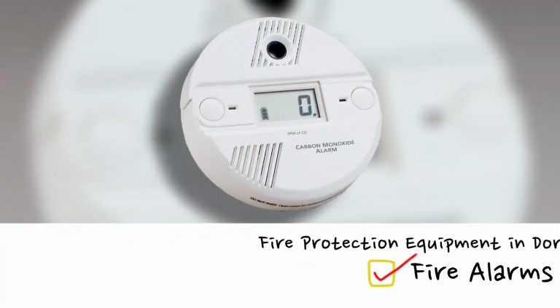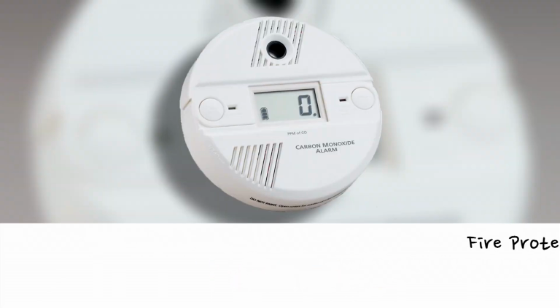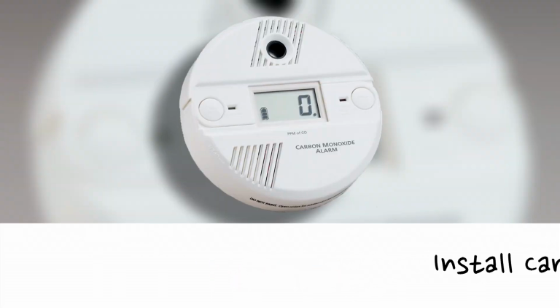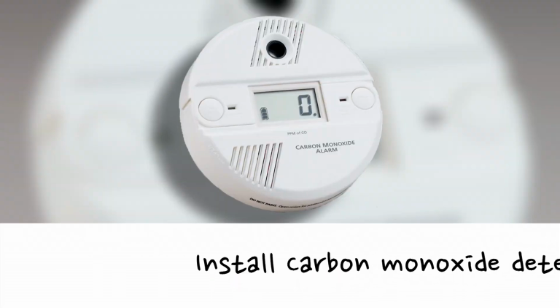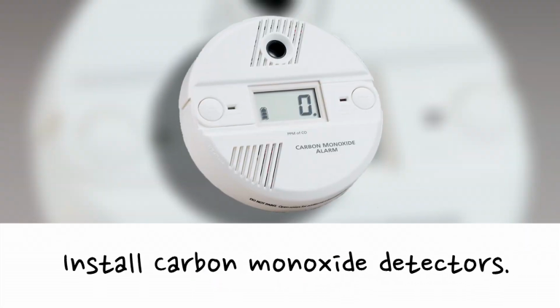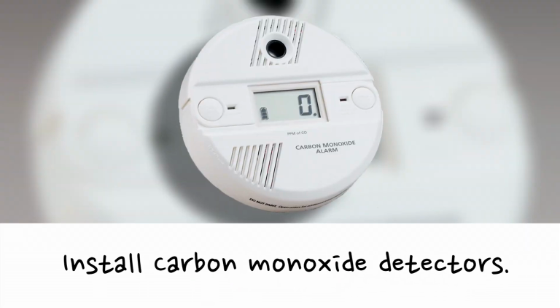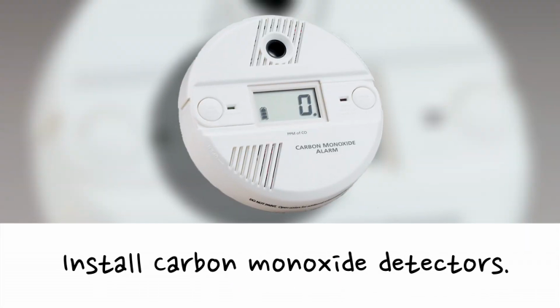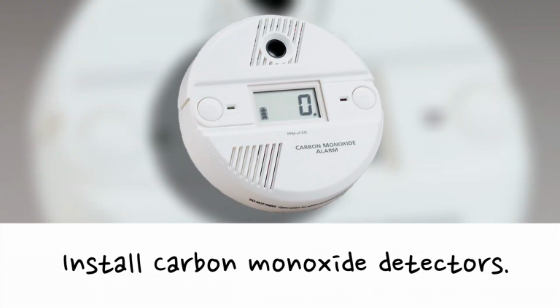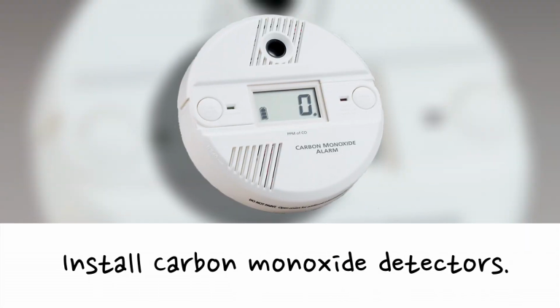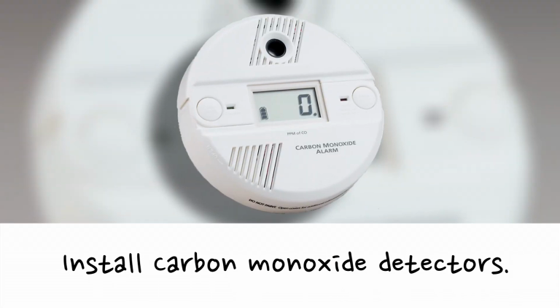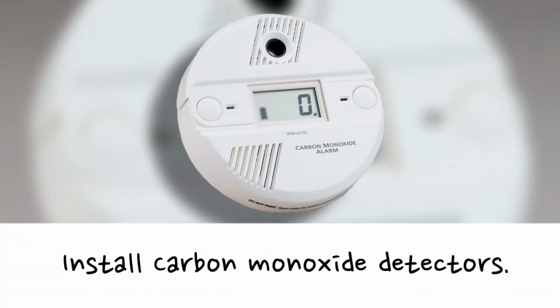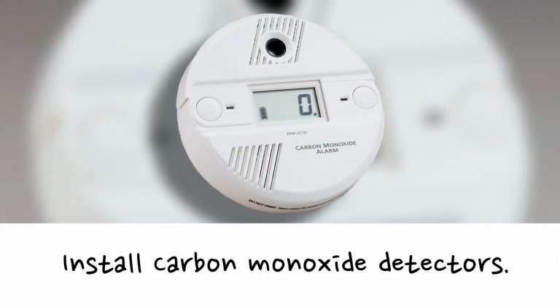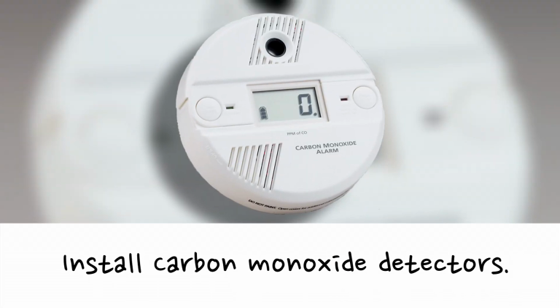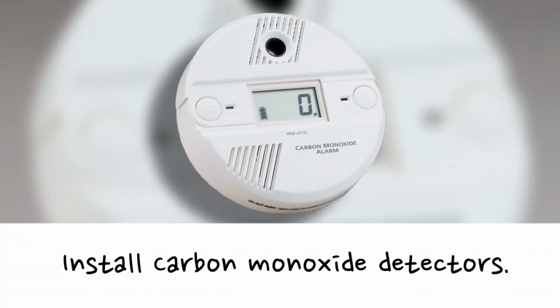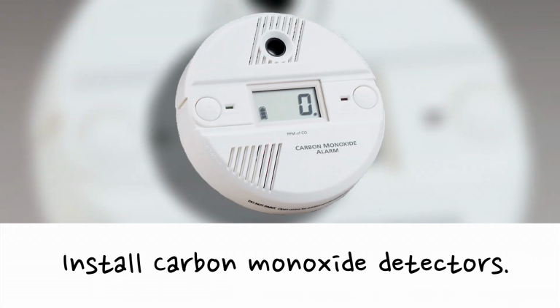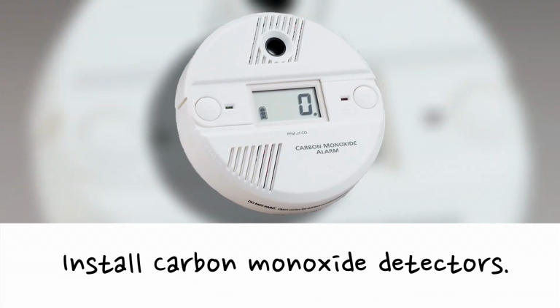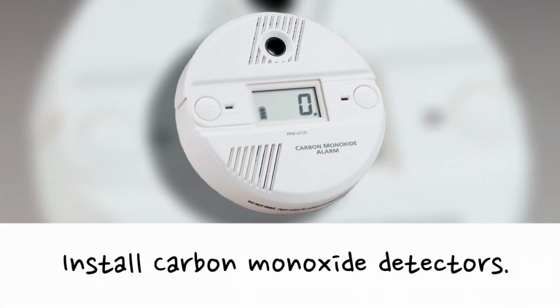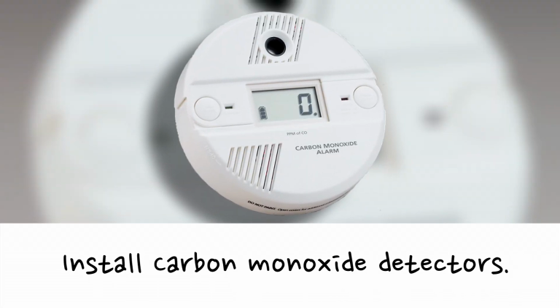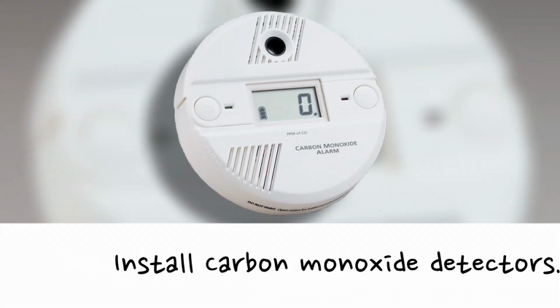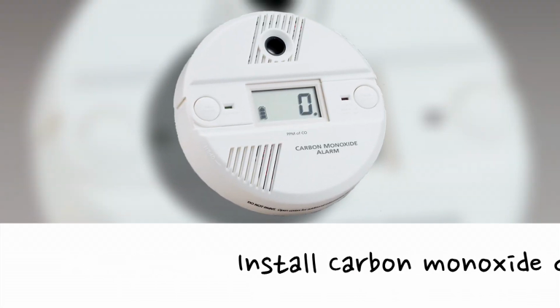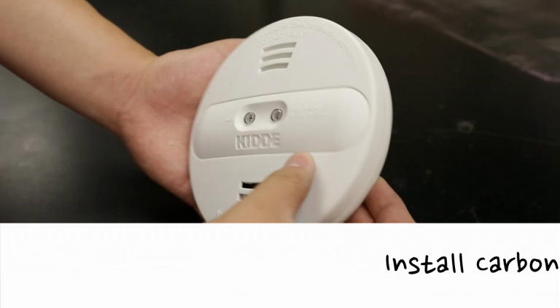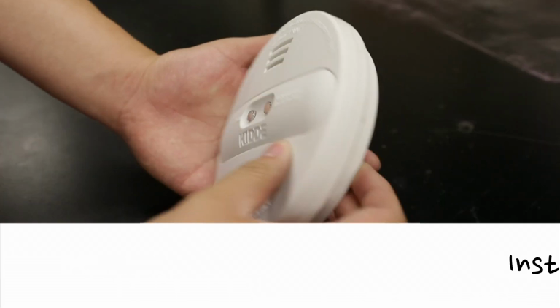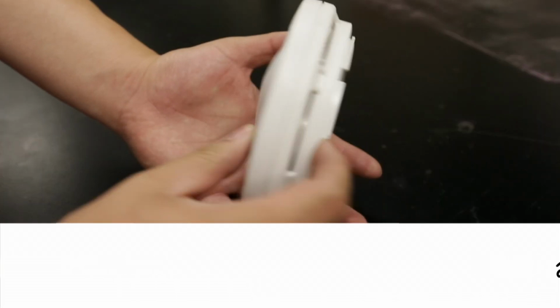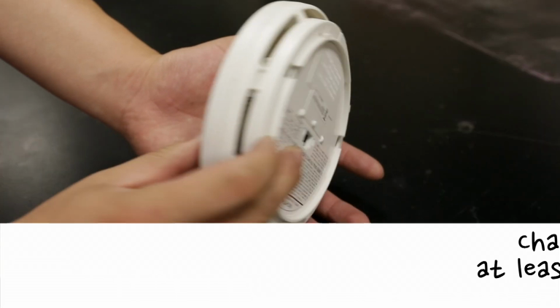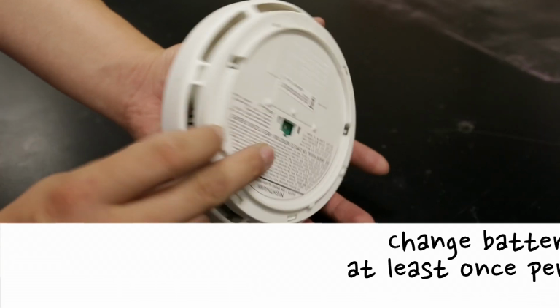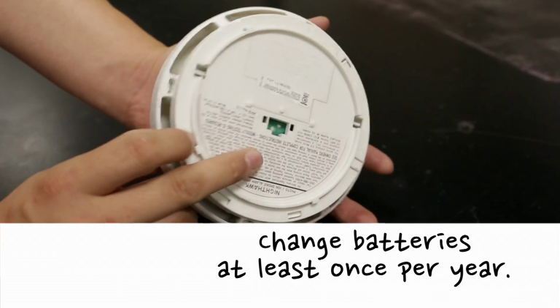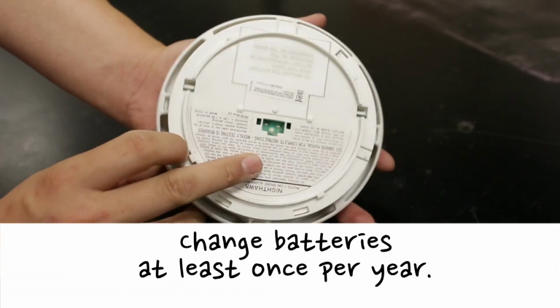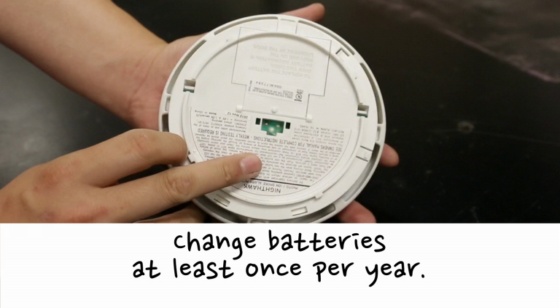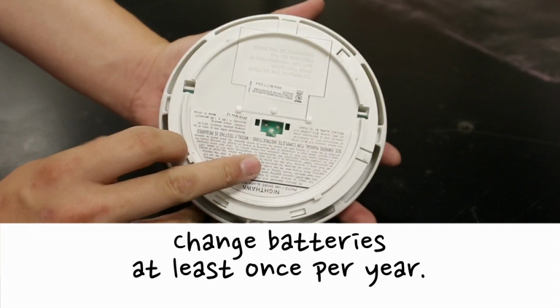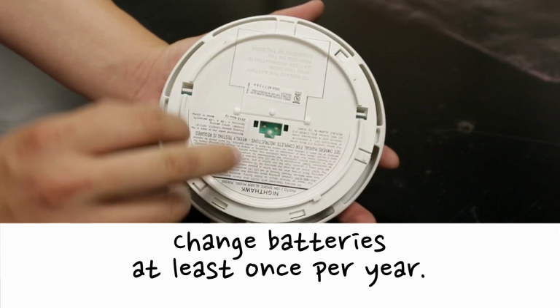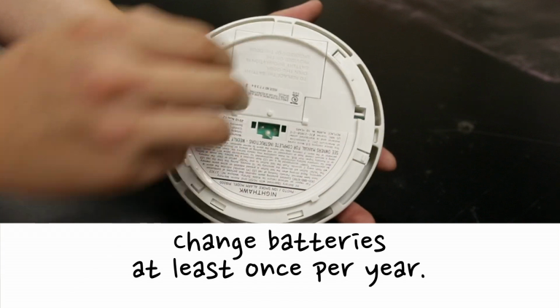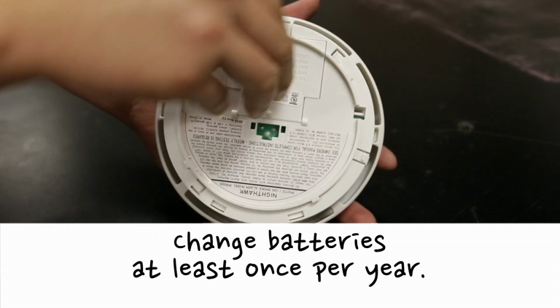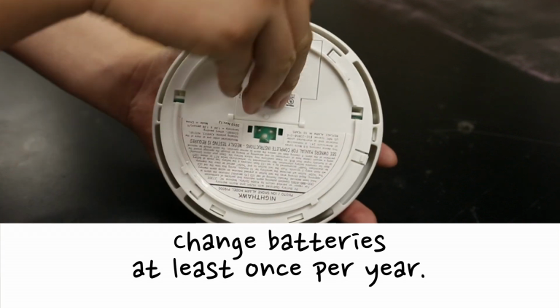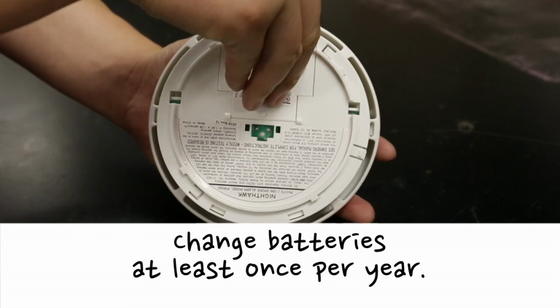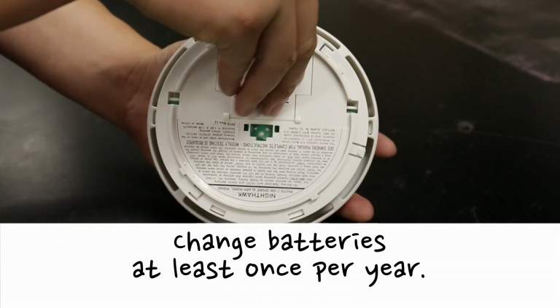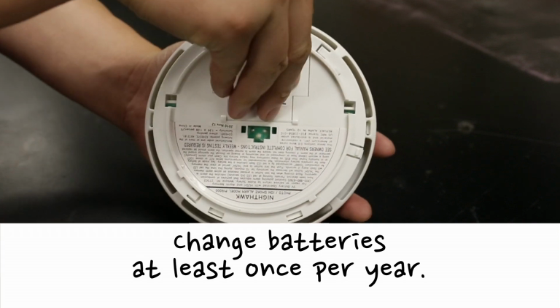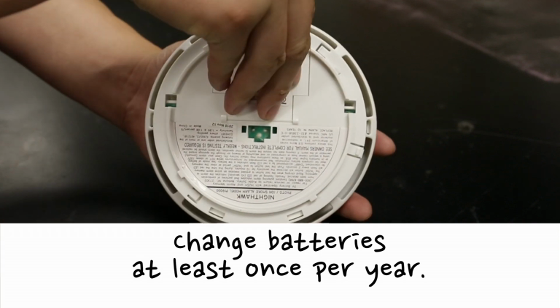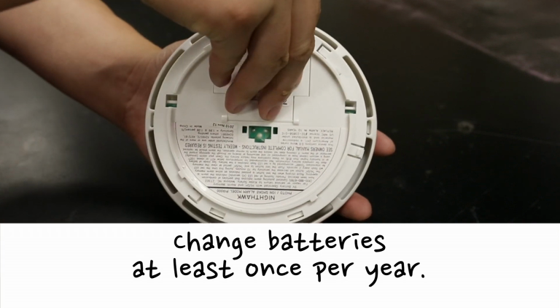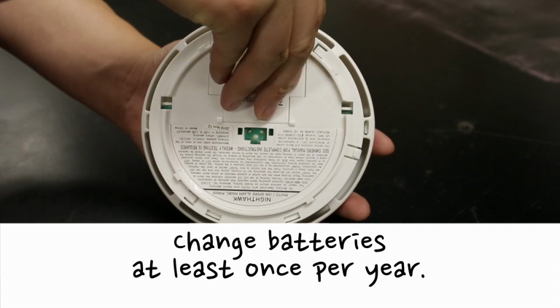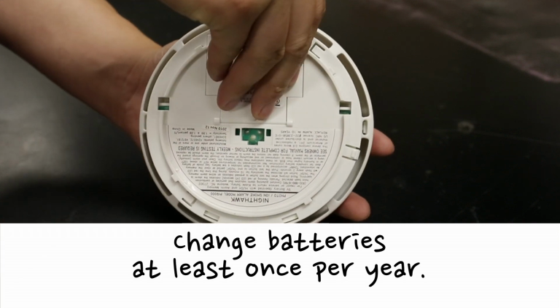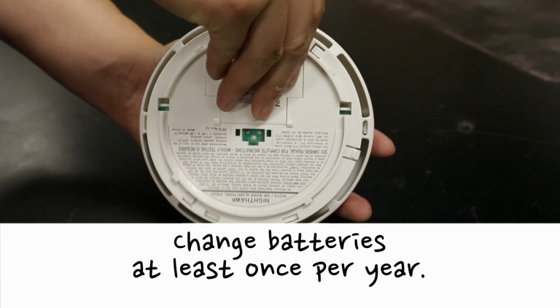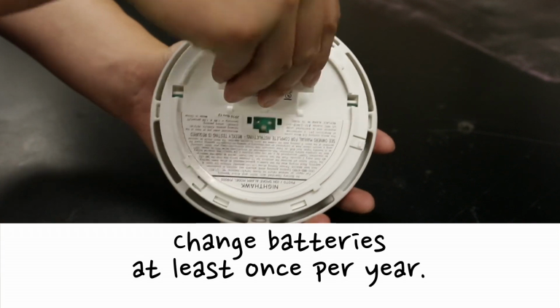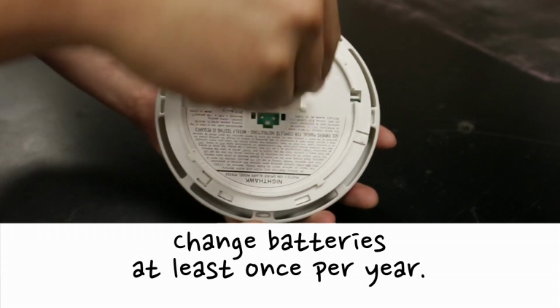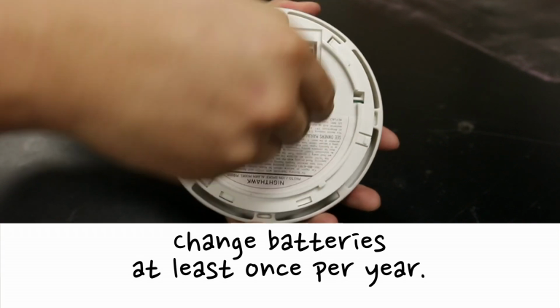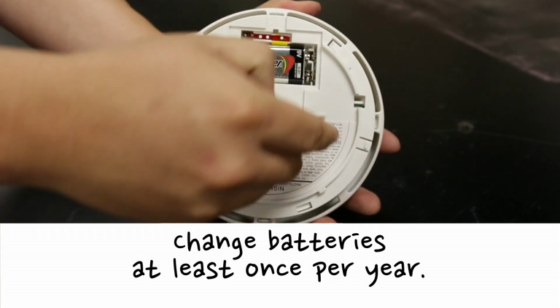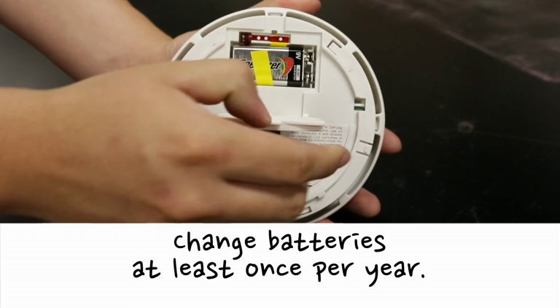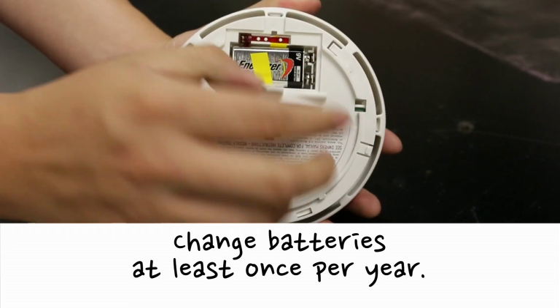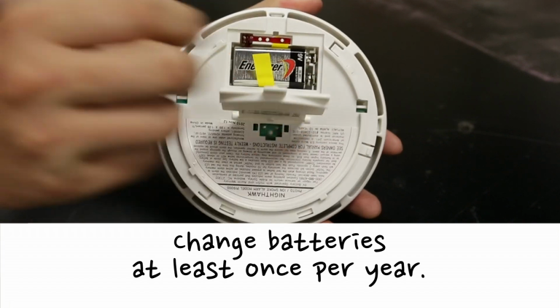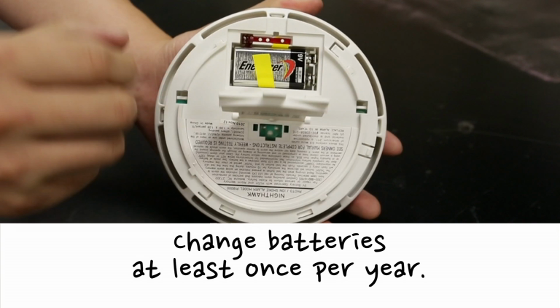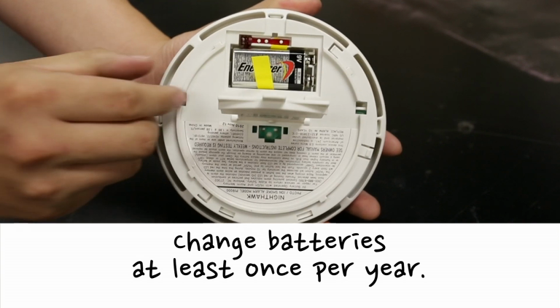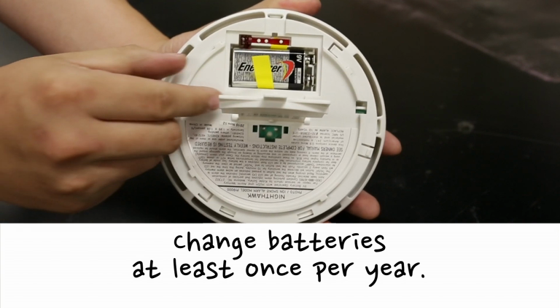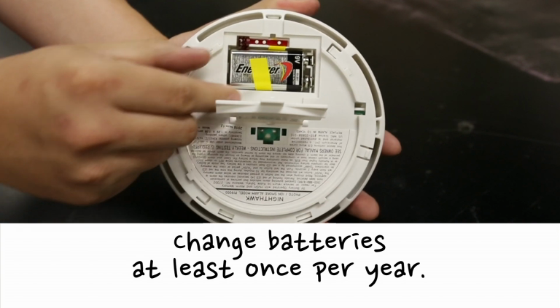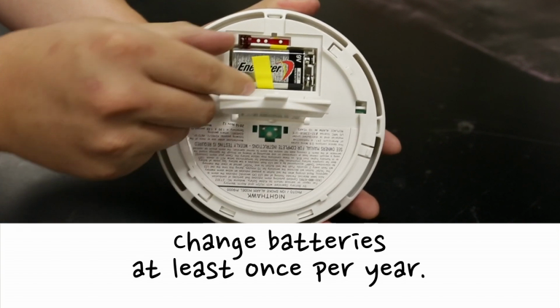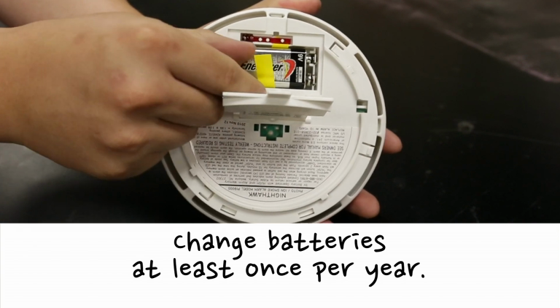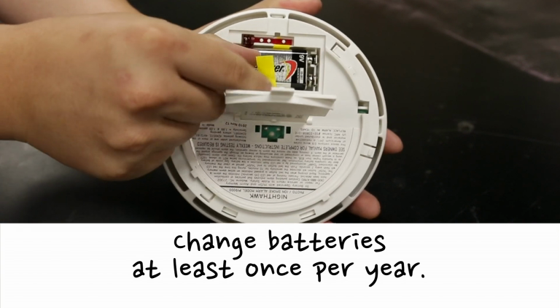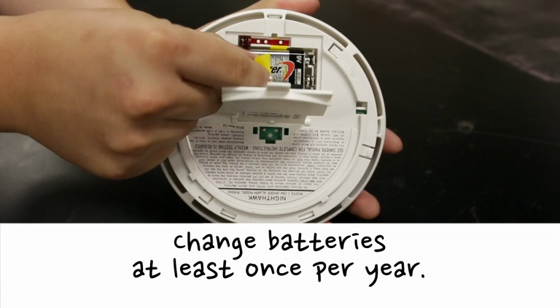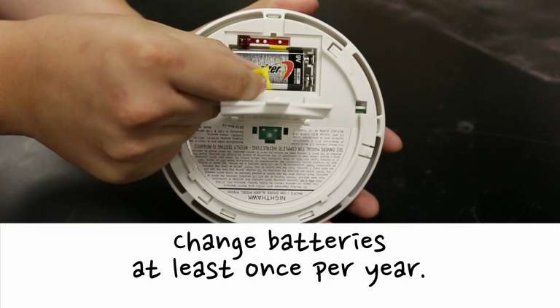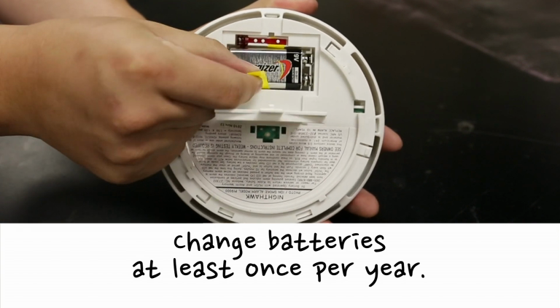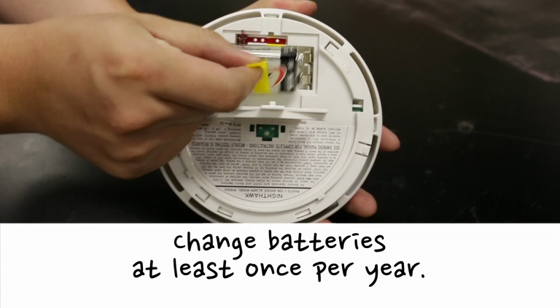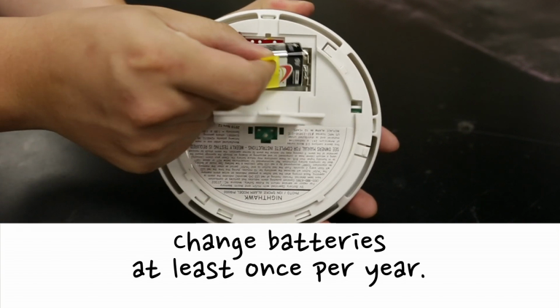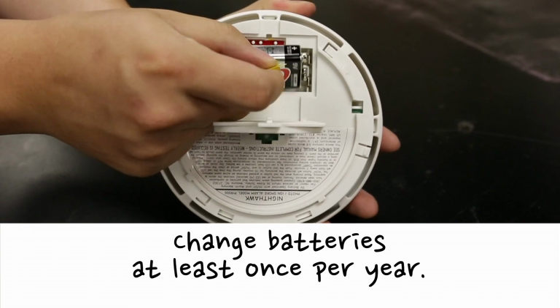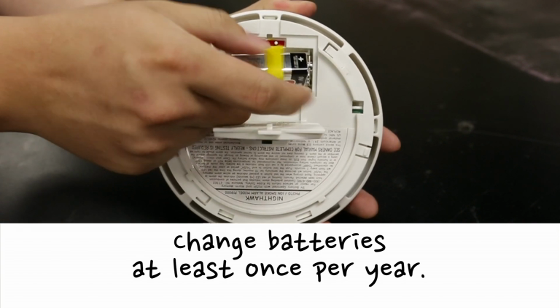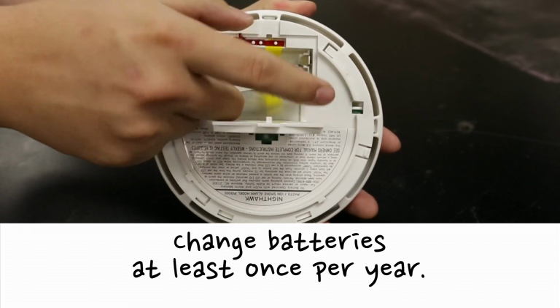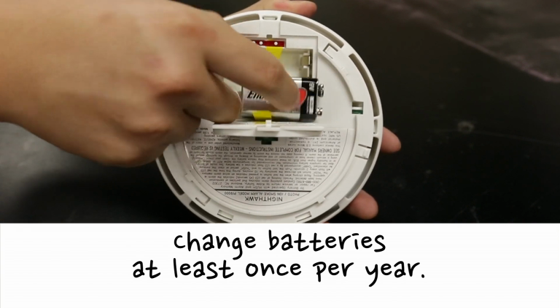Fire protection equipment in dorm rooms includes sprinklers, smoke detectors, and fire alarms. Install a carbon monoxide detector. Change its batteries and your smoke detector's batteries at least once per year.